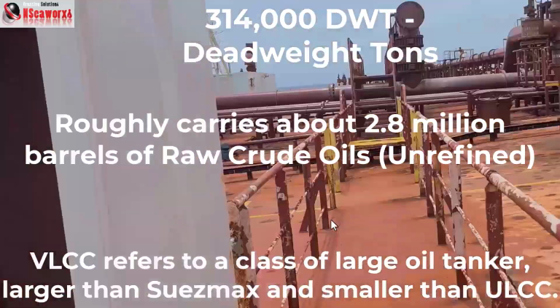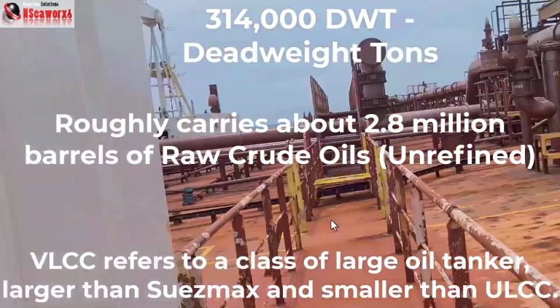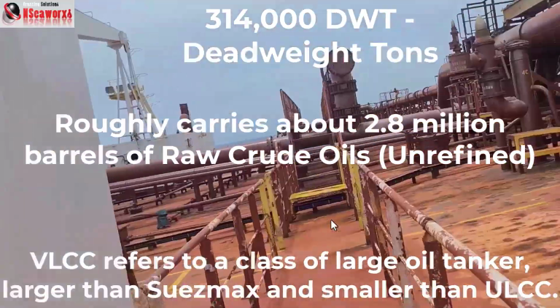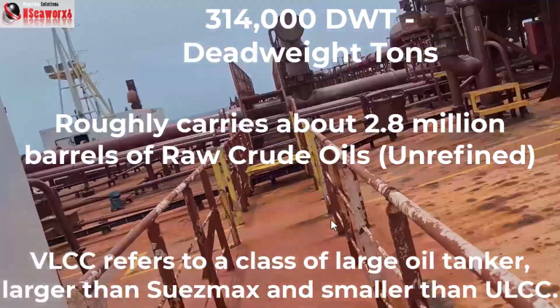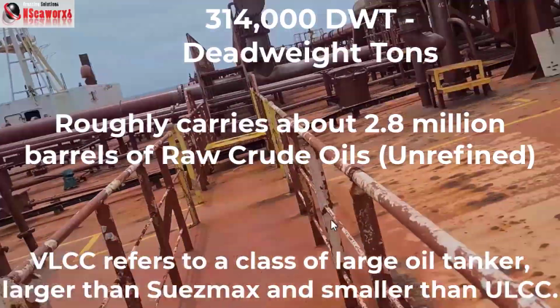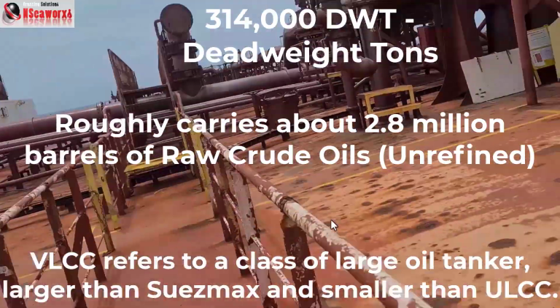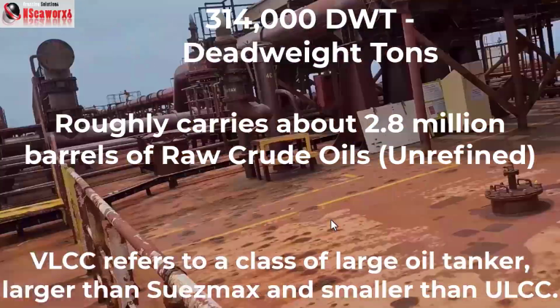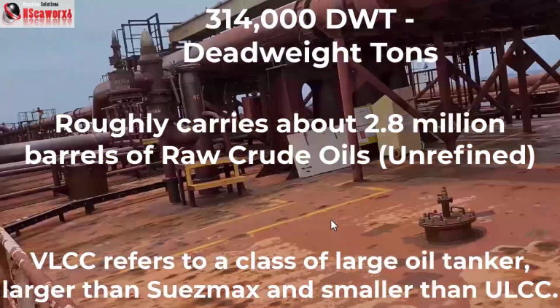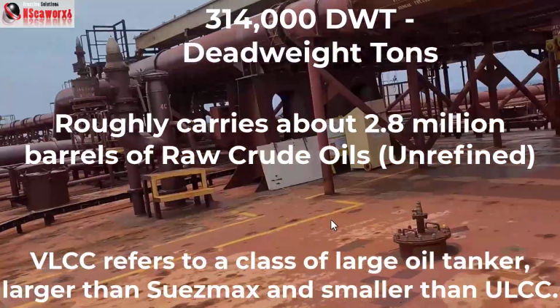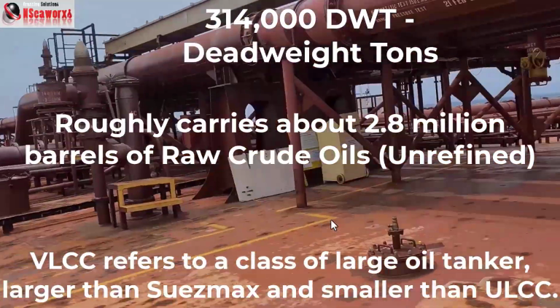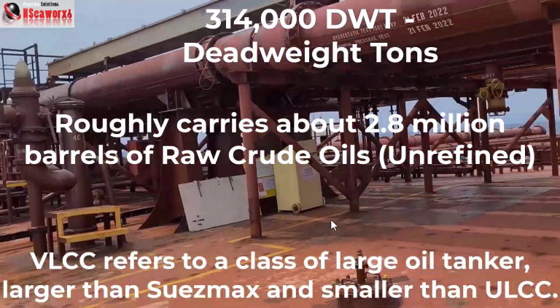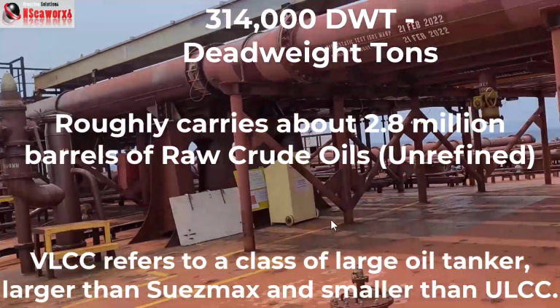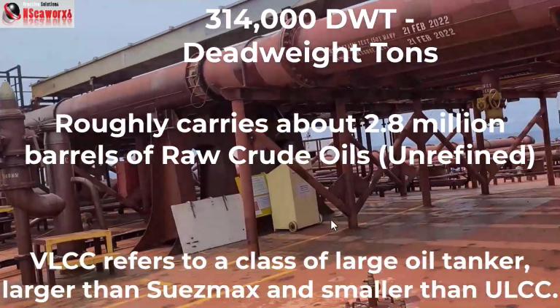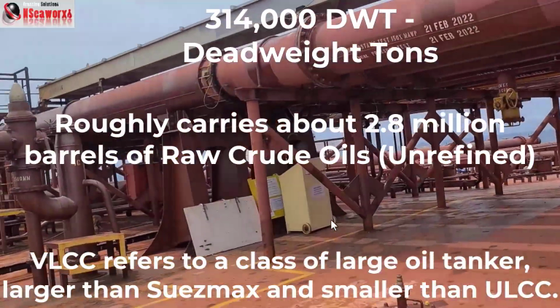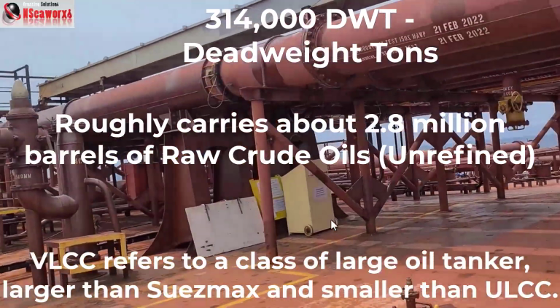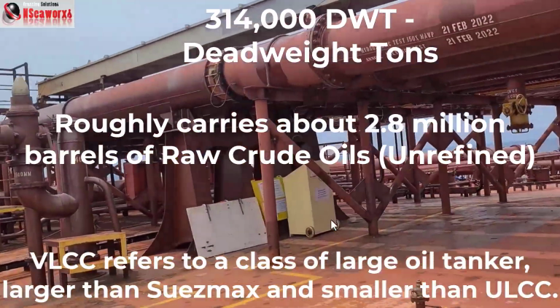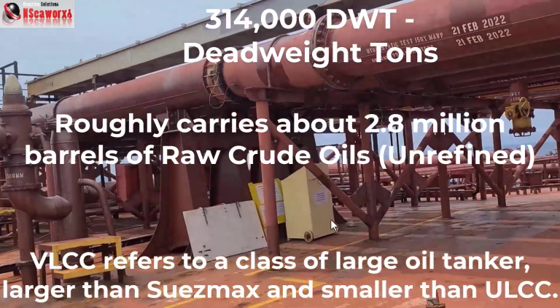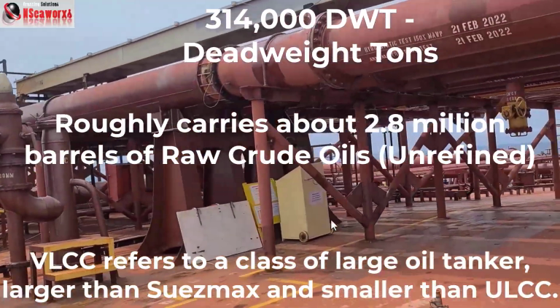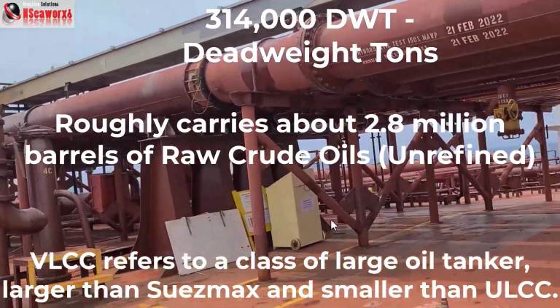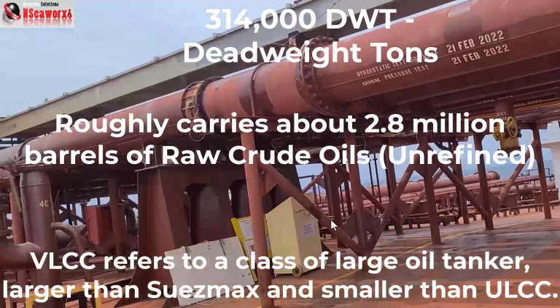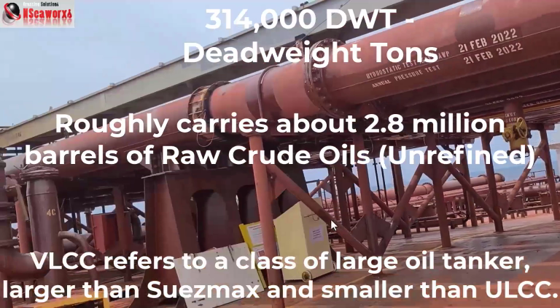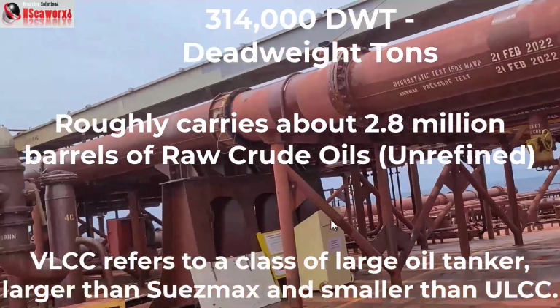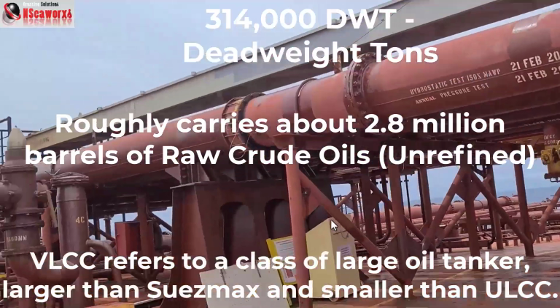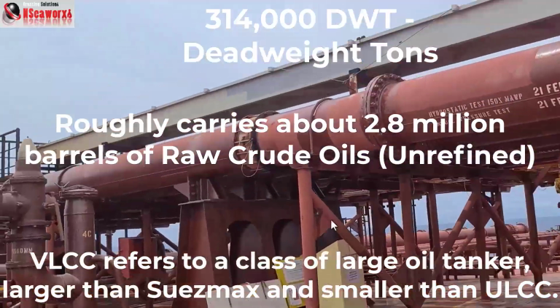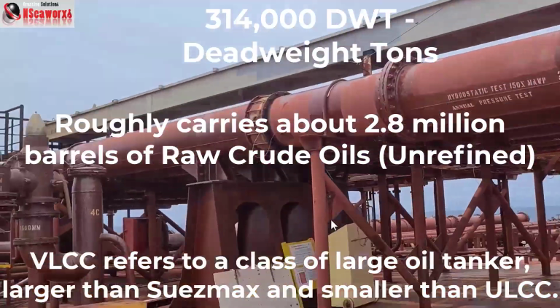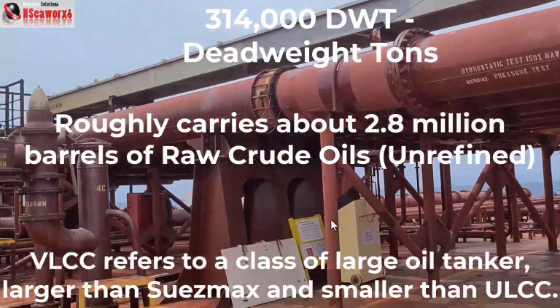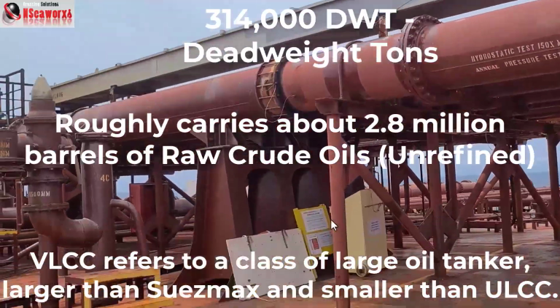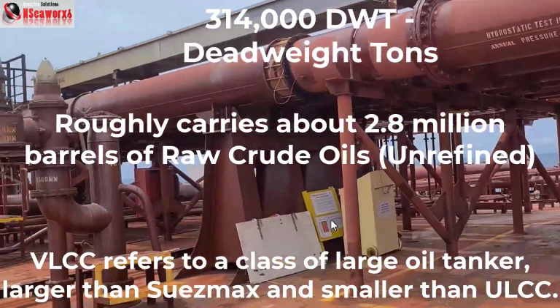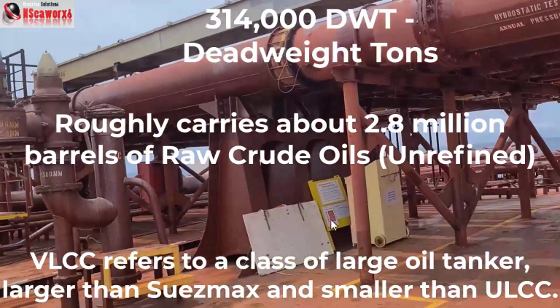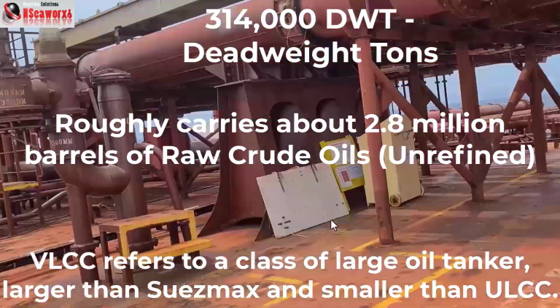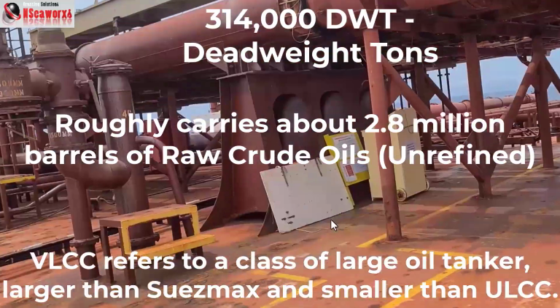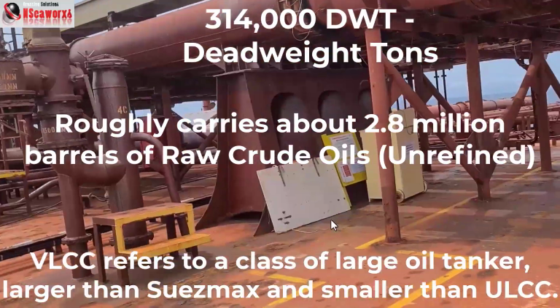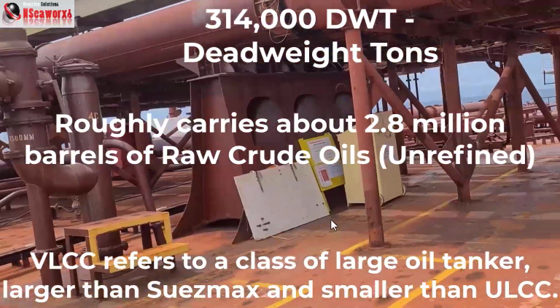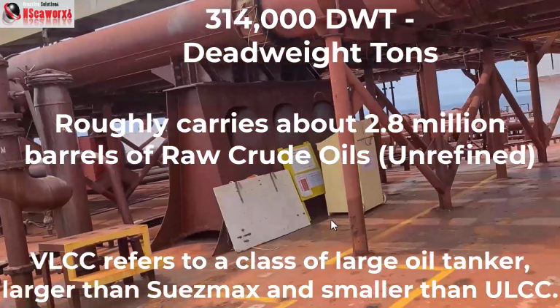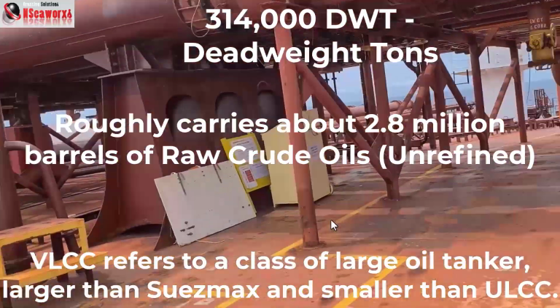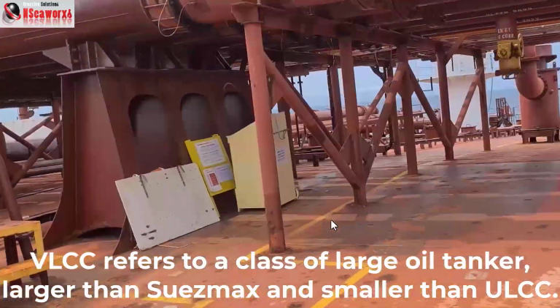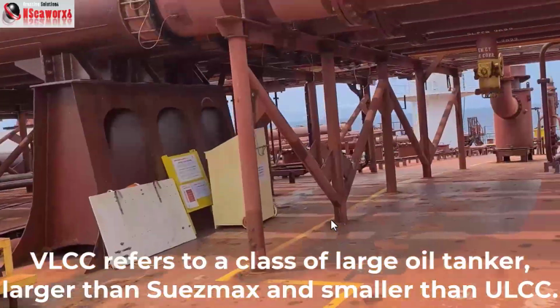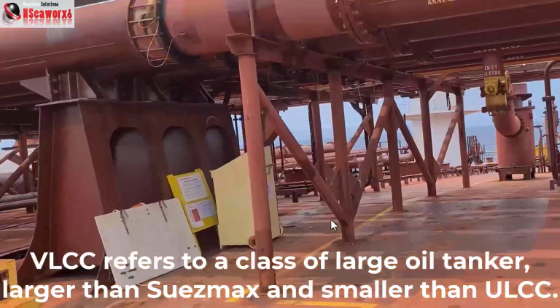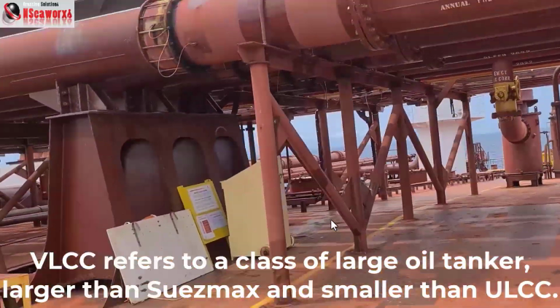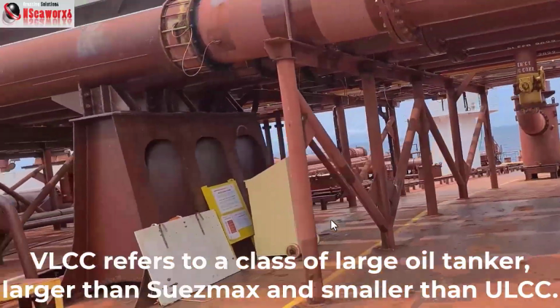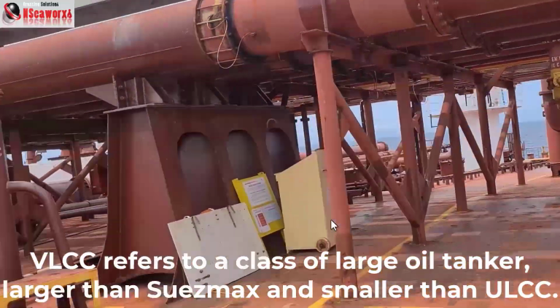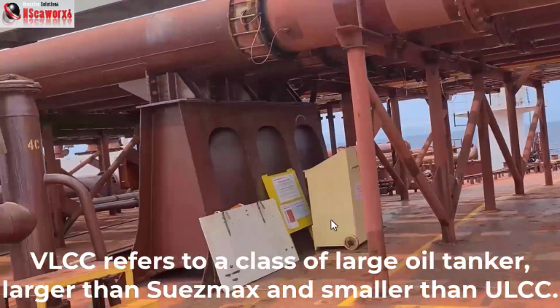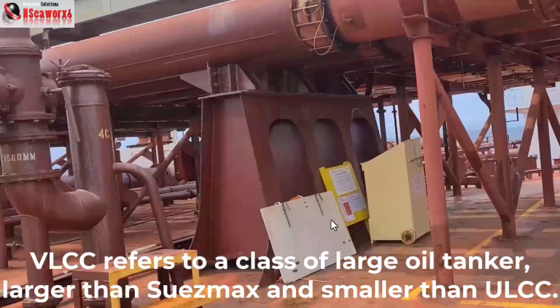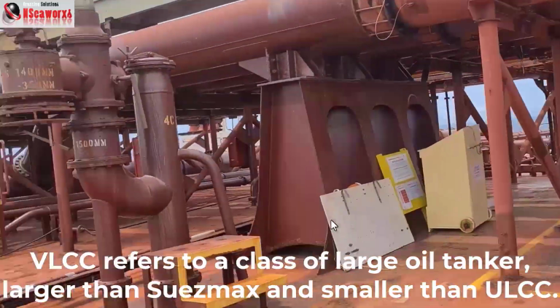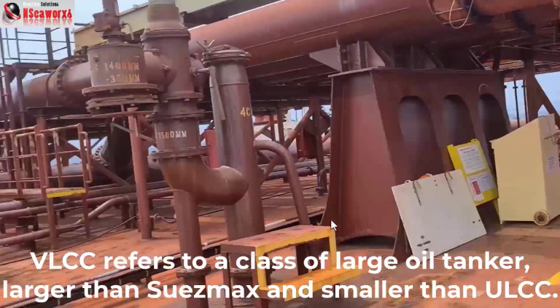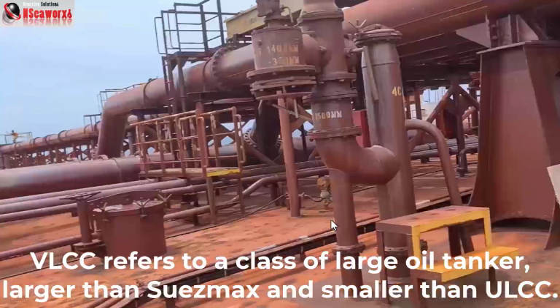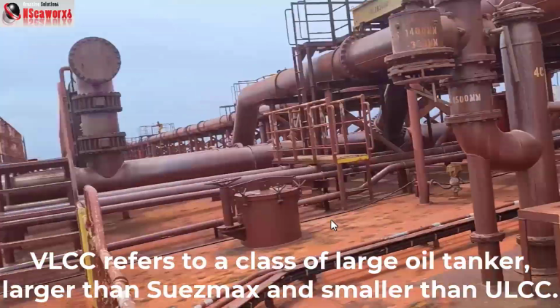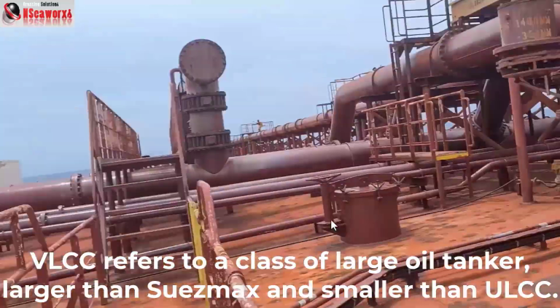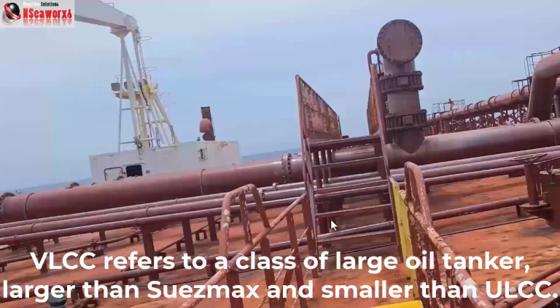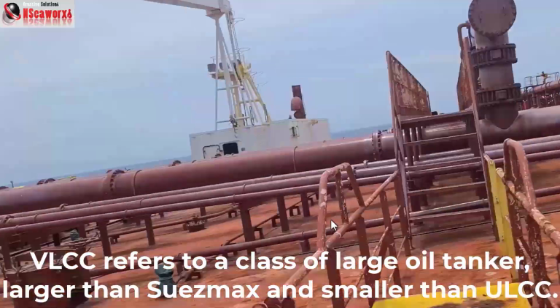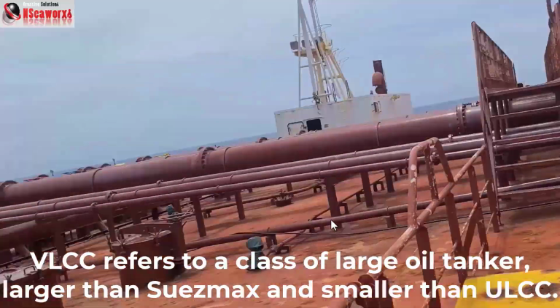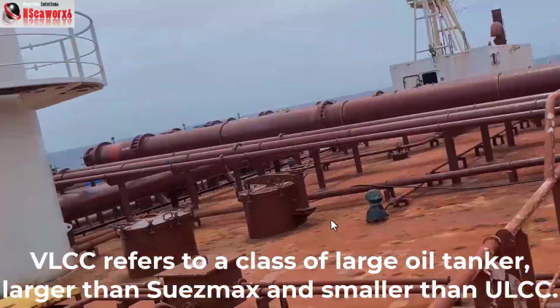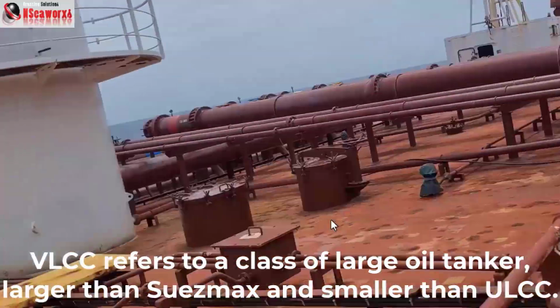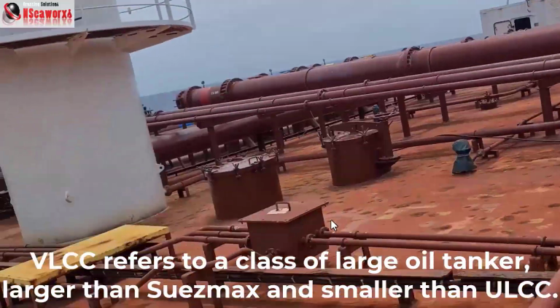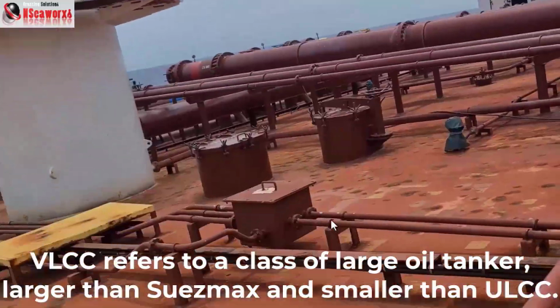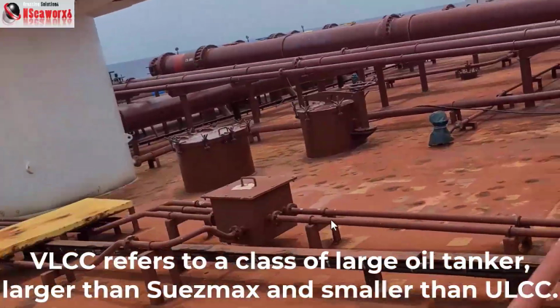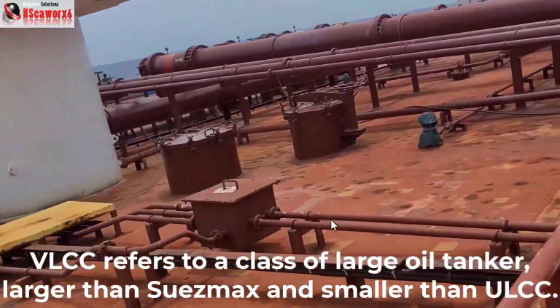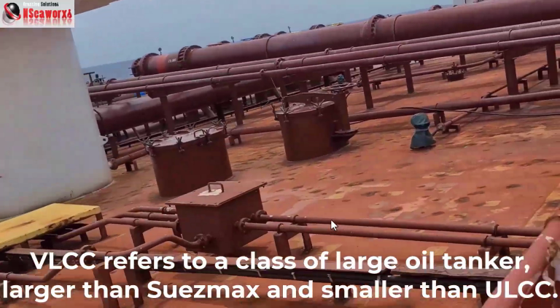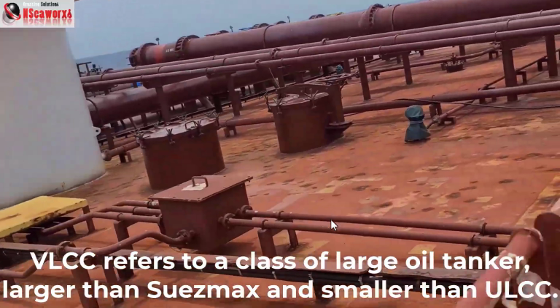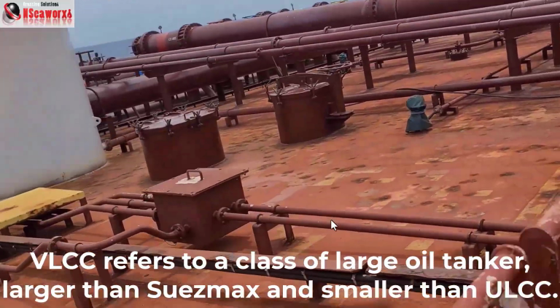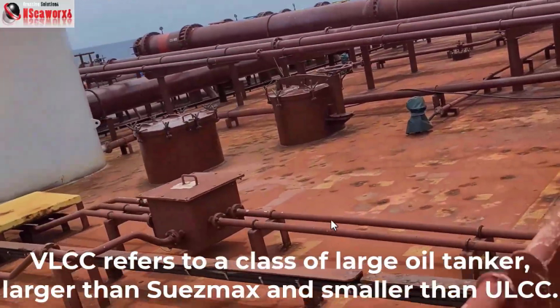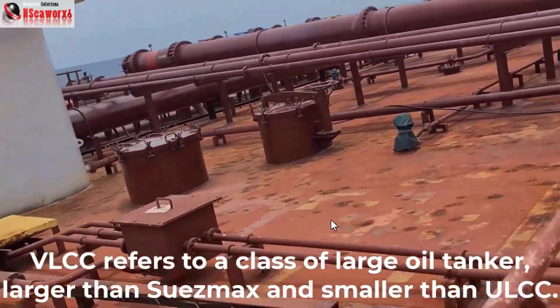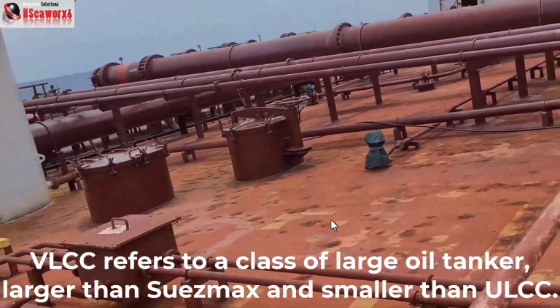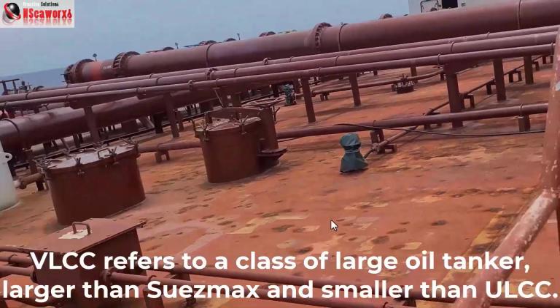This vessel is categorized as a VLCC, very large crude carrier — it's just 6,000 tons shy of being categorized as a ULCC, ultra large crude carrier.